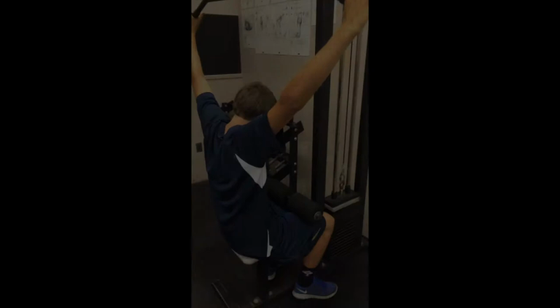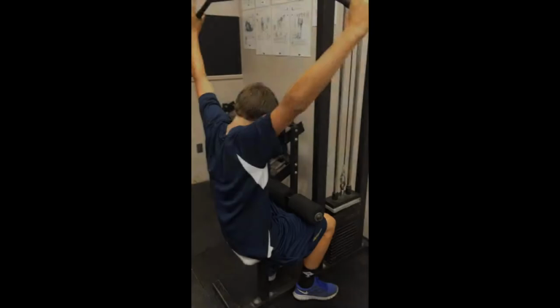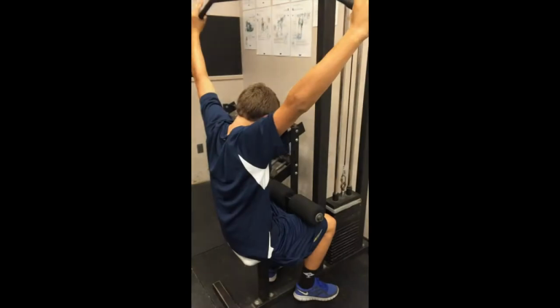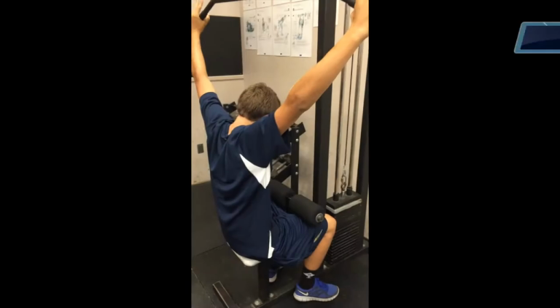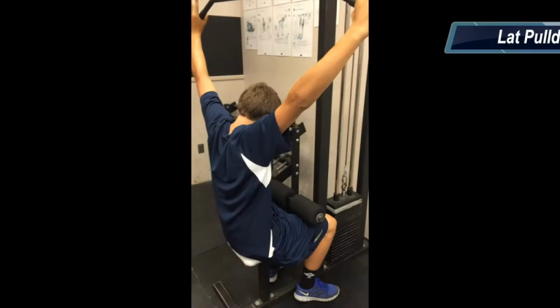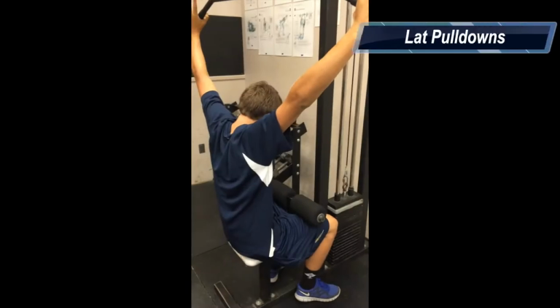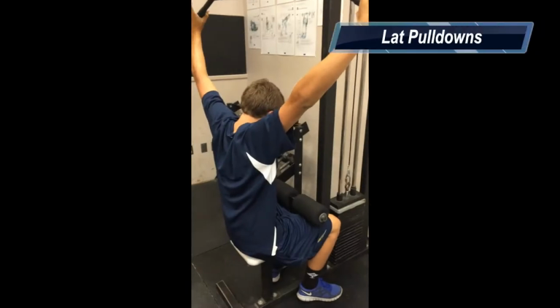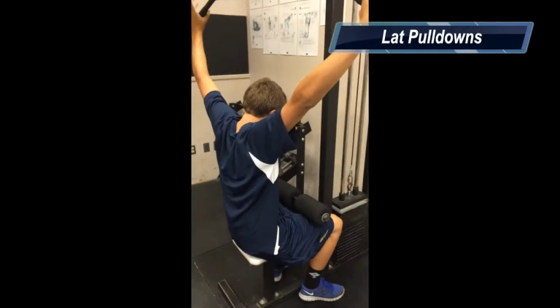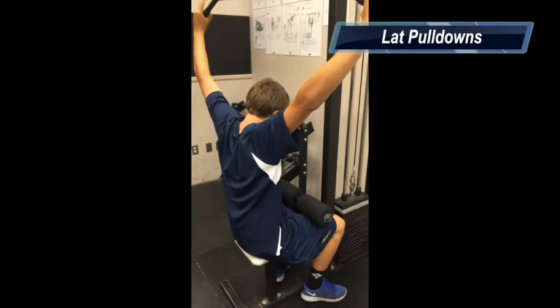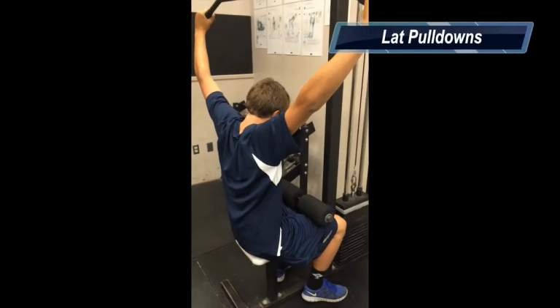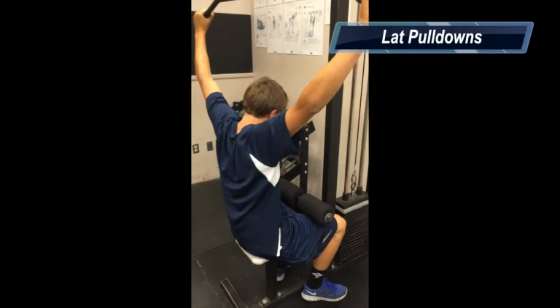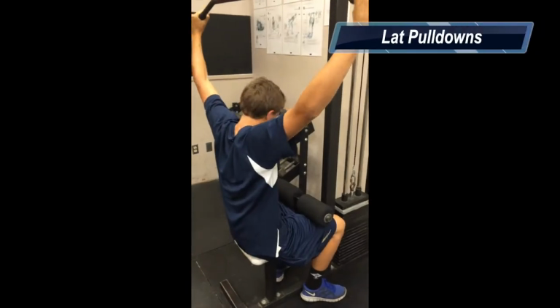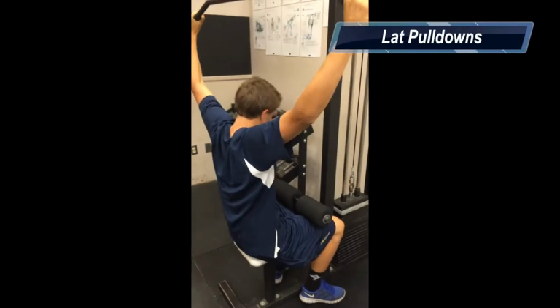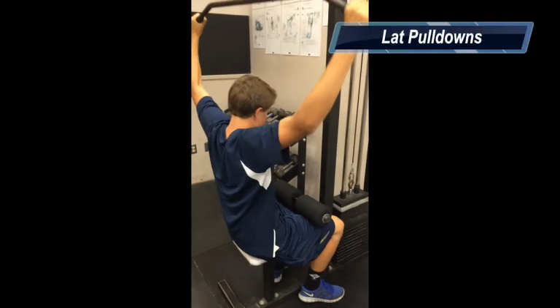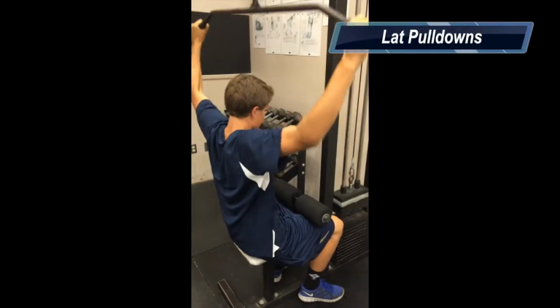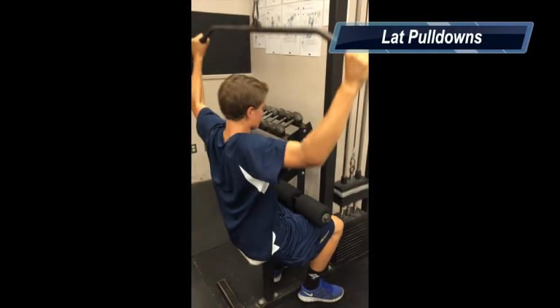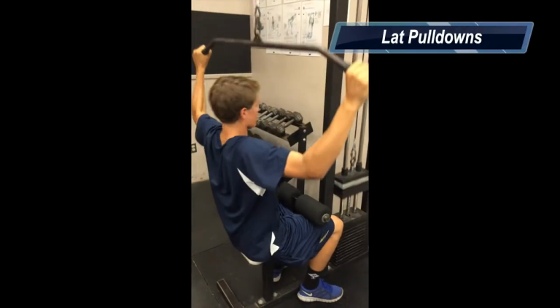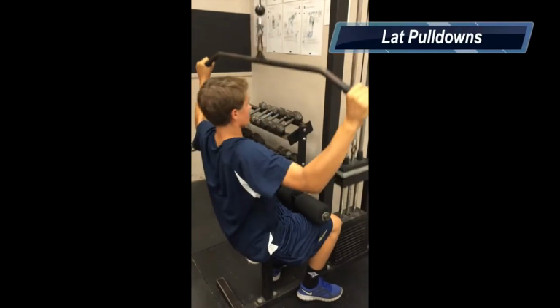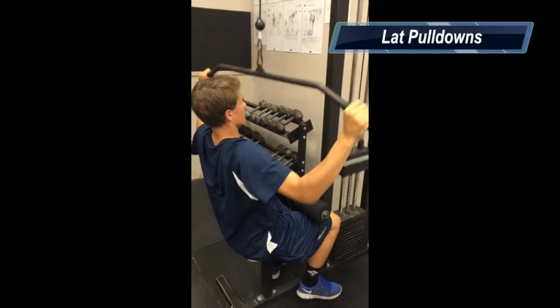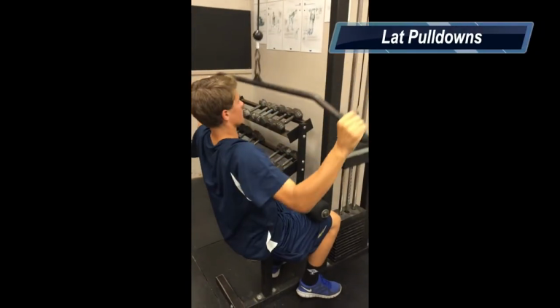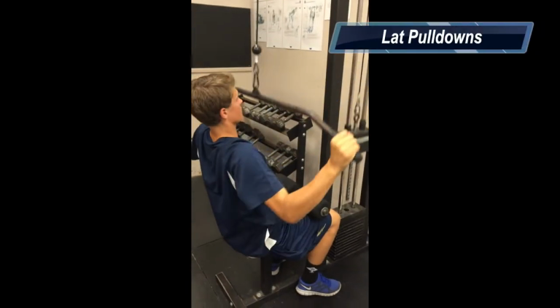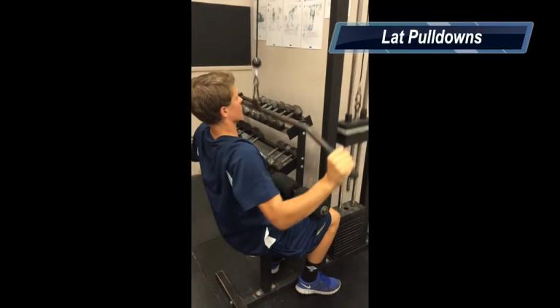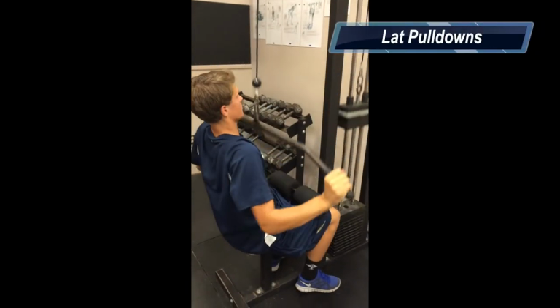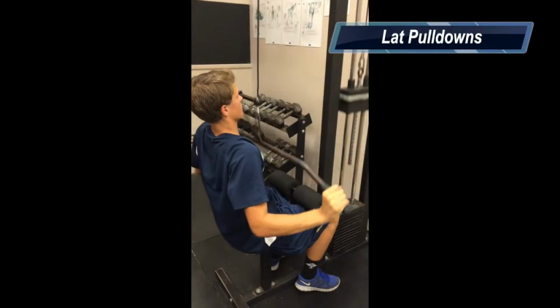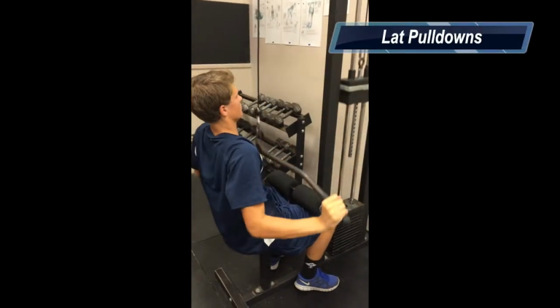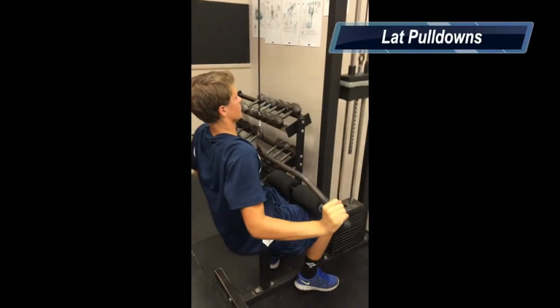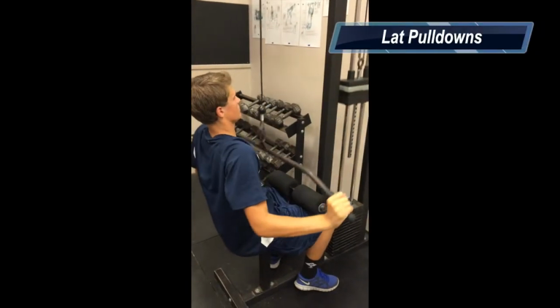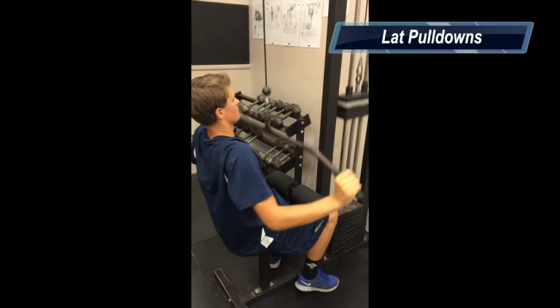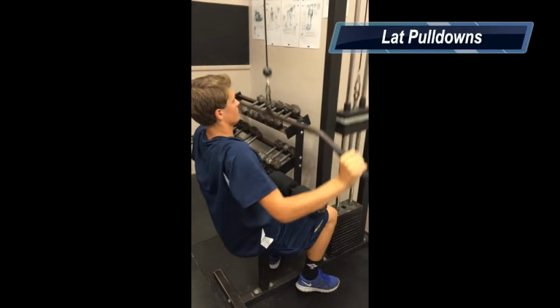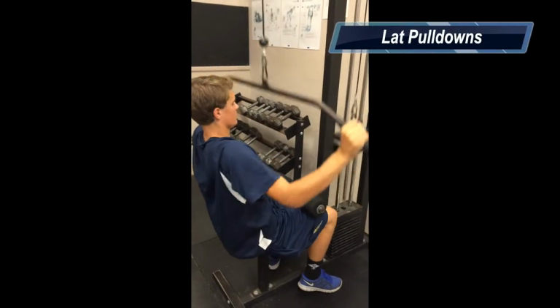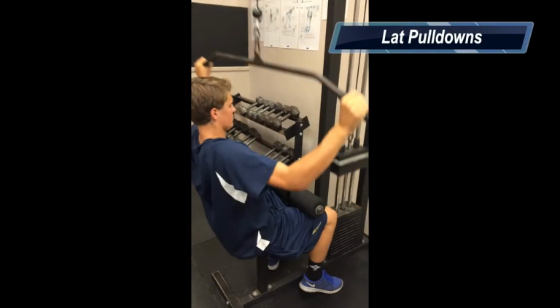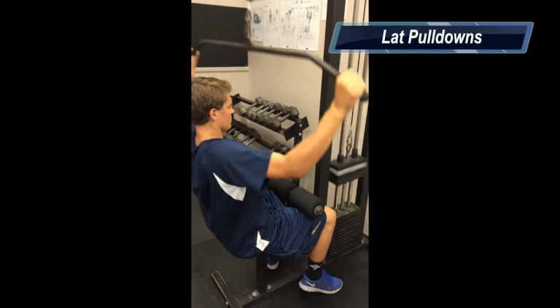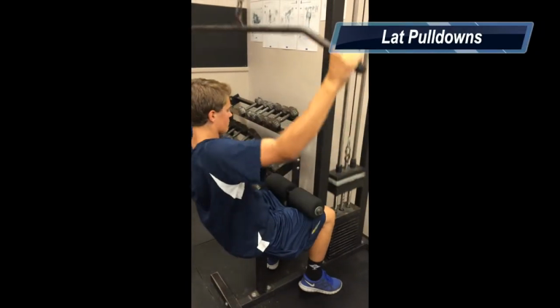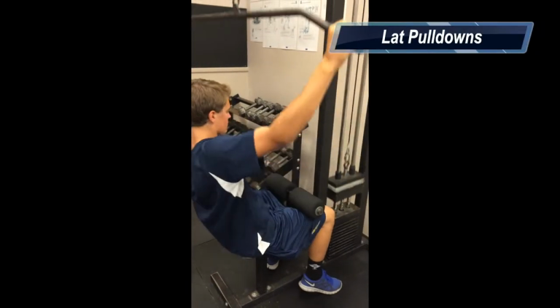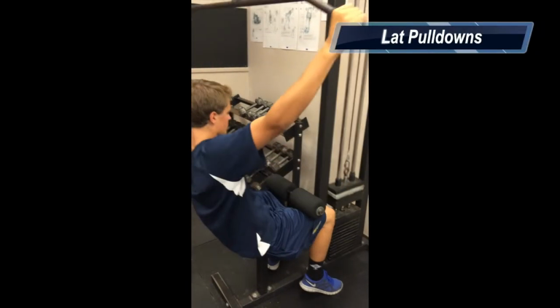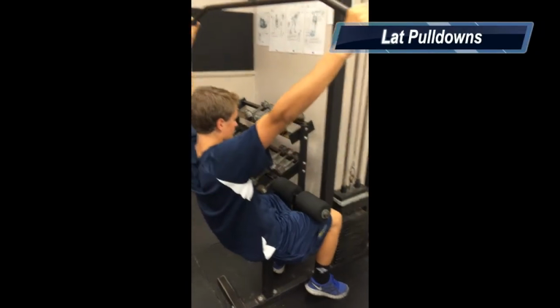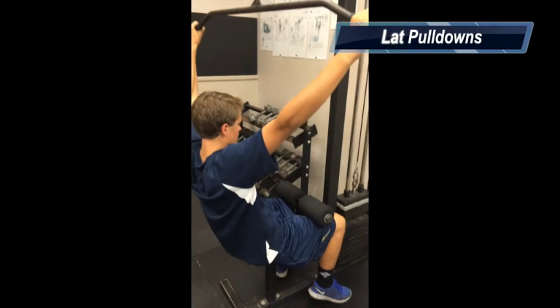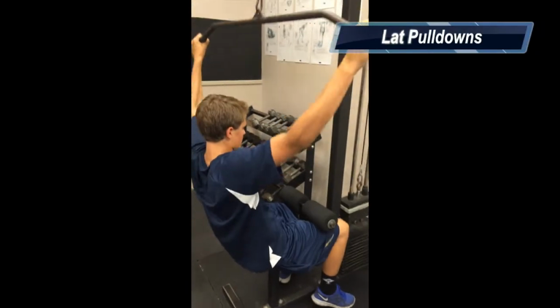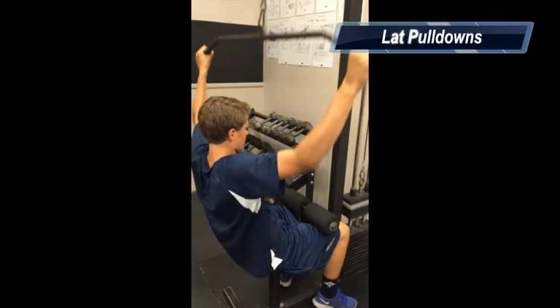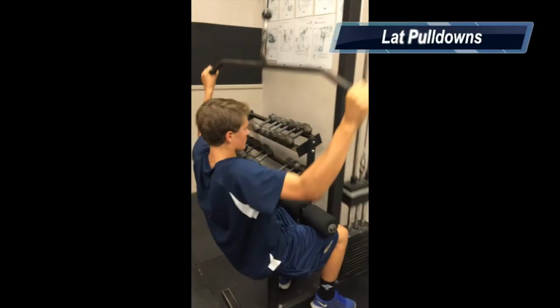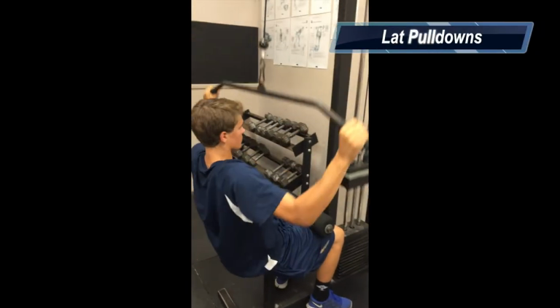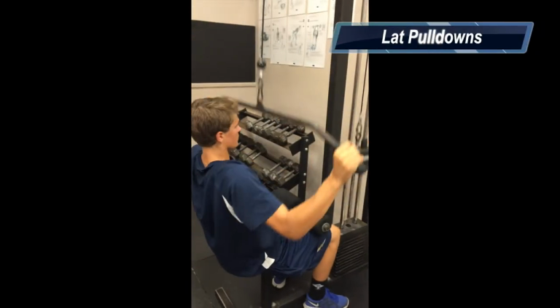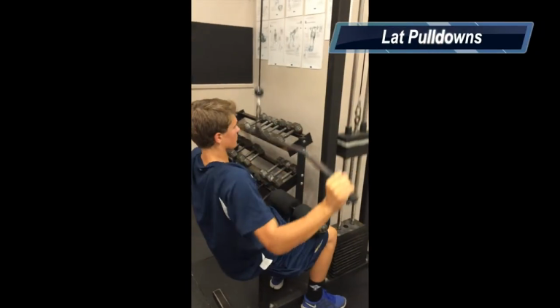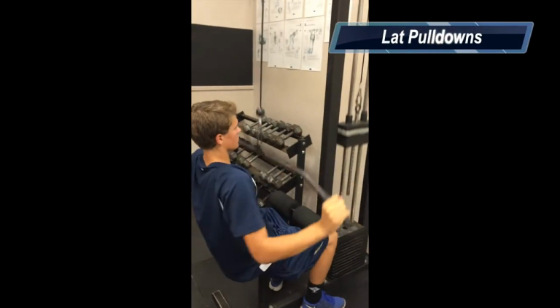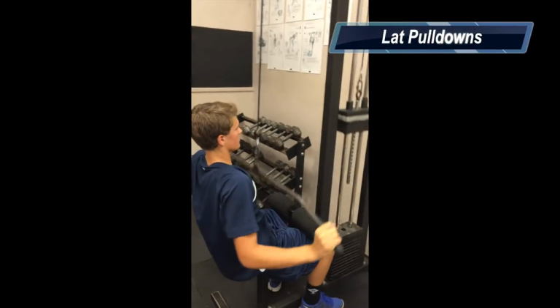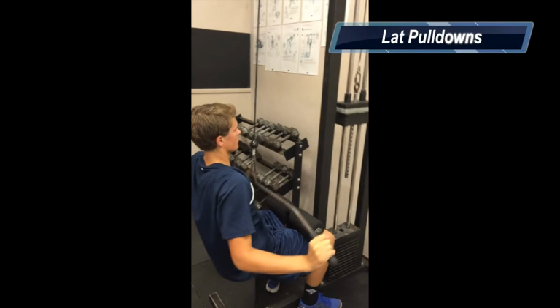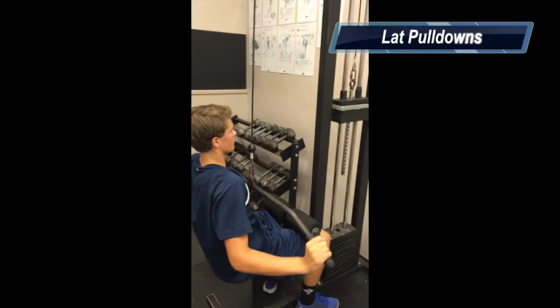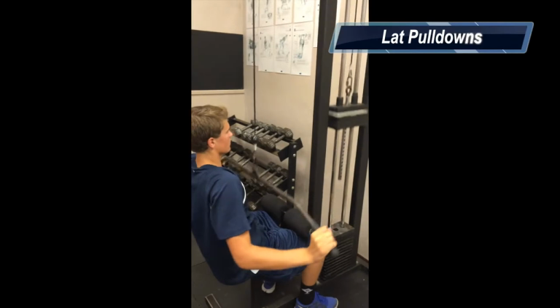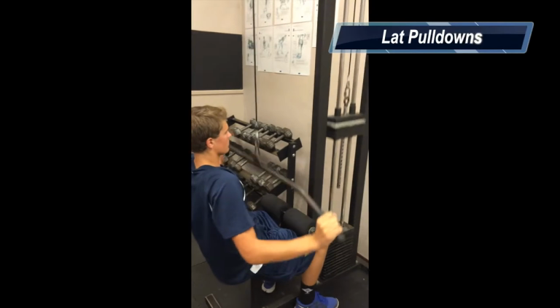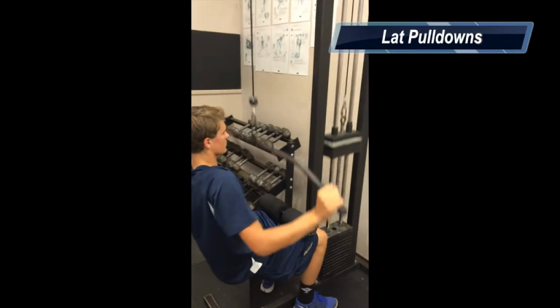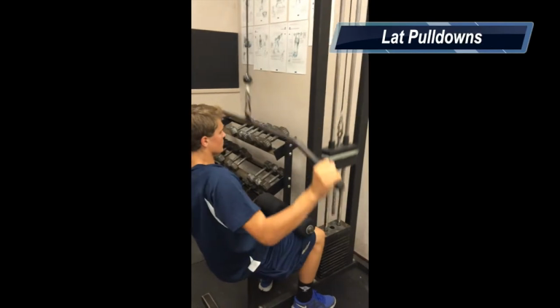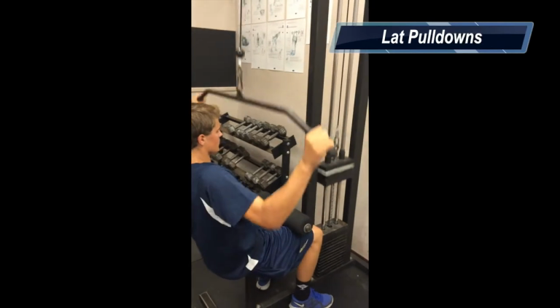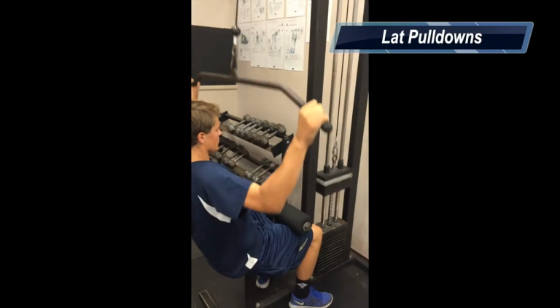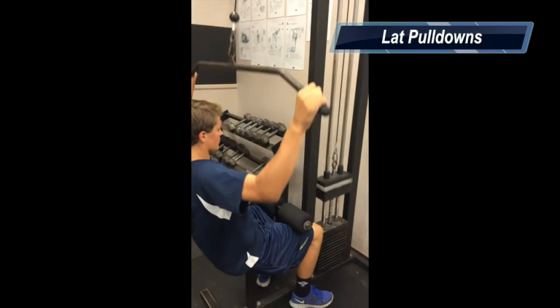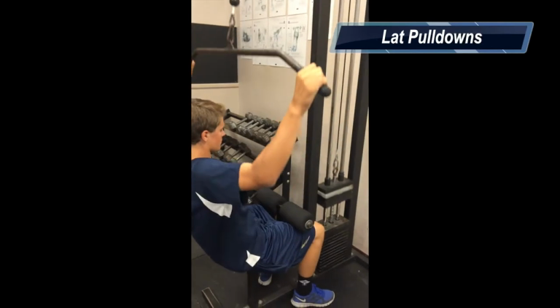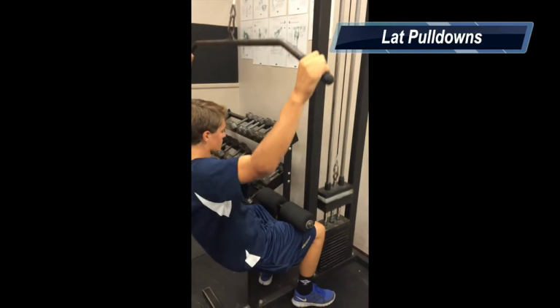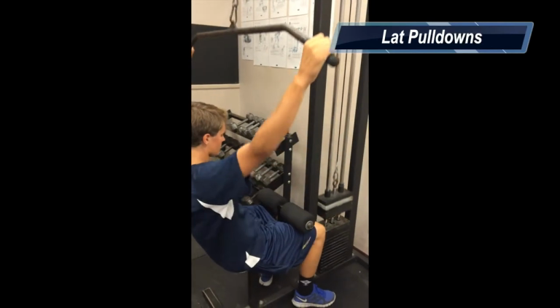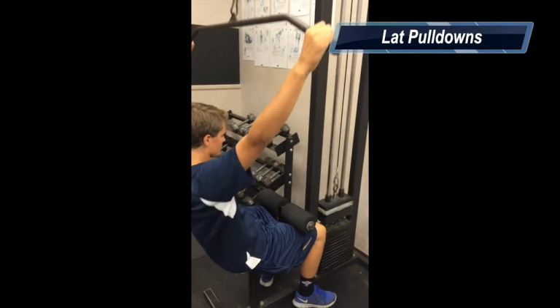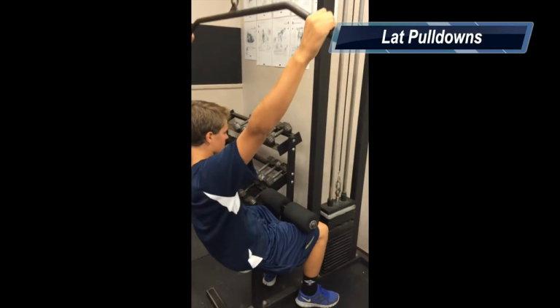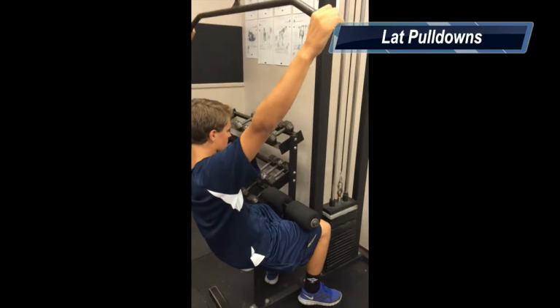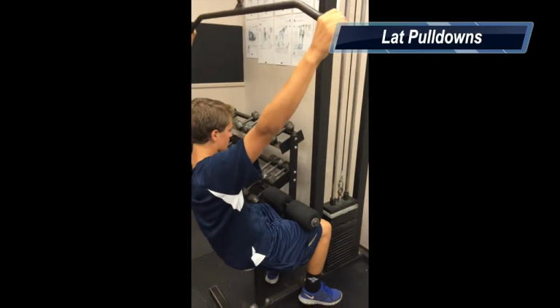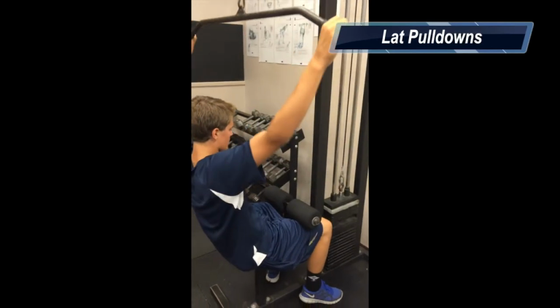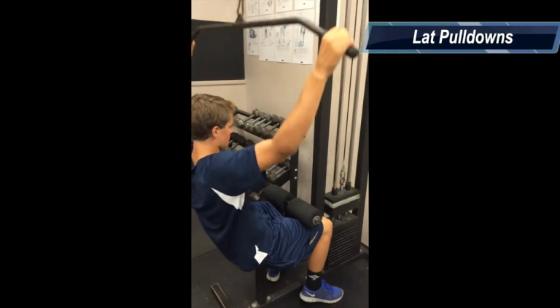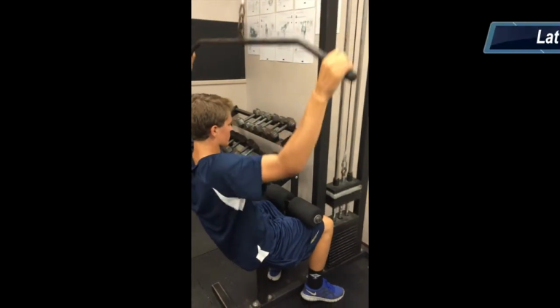The lat pulldown exercises the latissimus dorsi. And you just want to pull down. Make sure you use a comfortable weight so you don't want to hurt yourself.